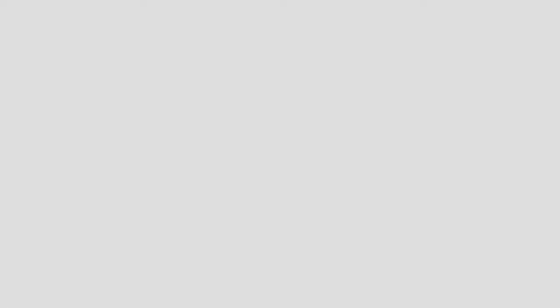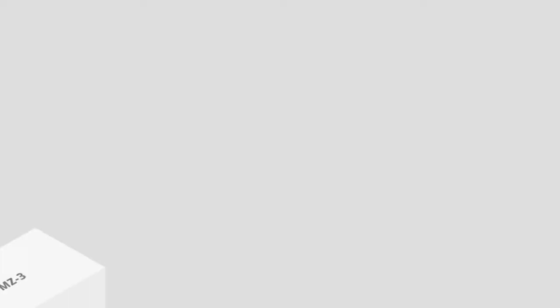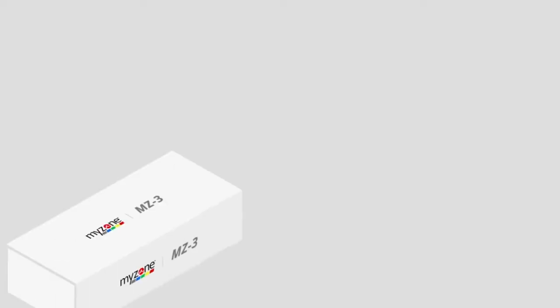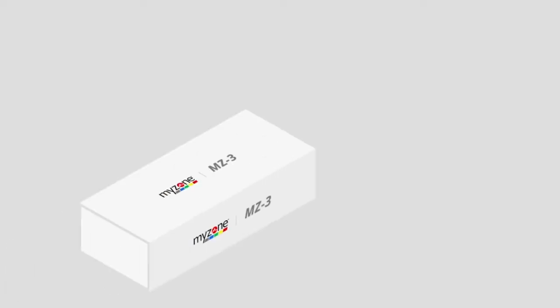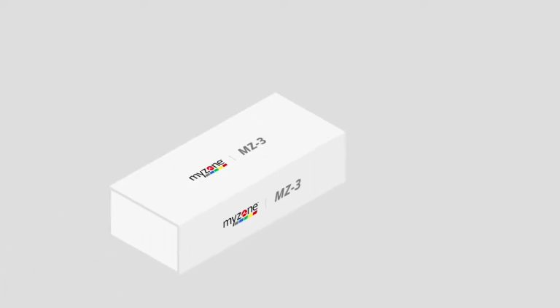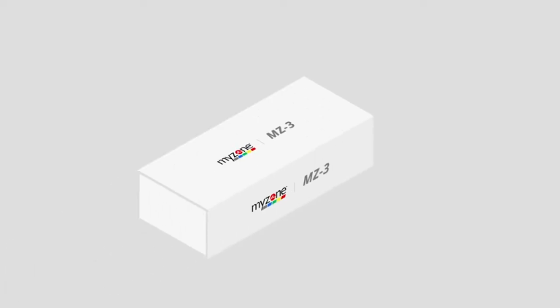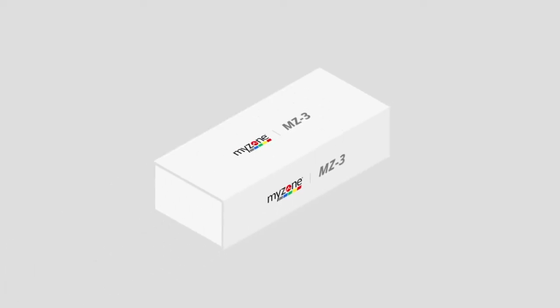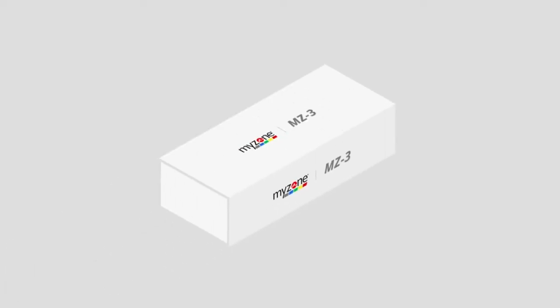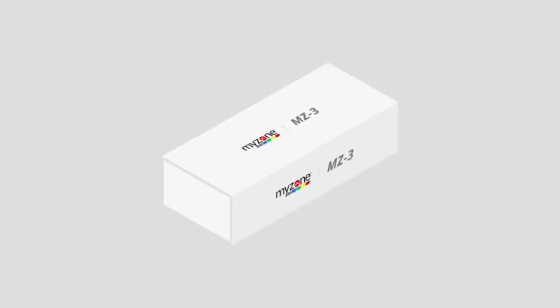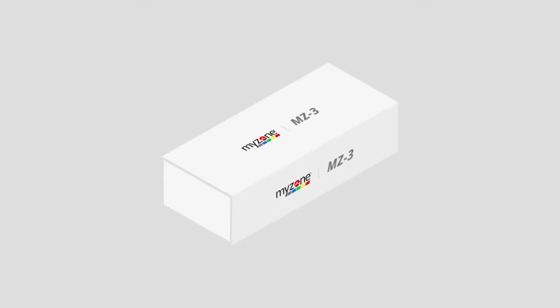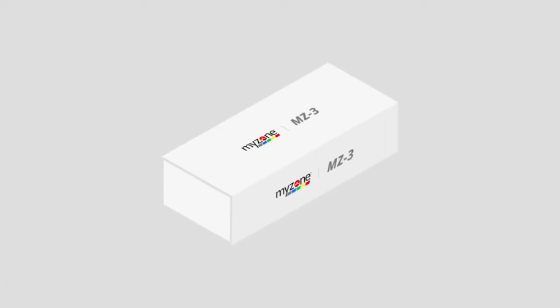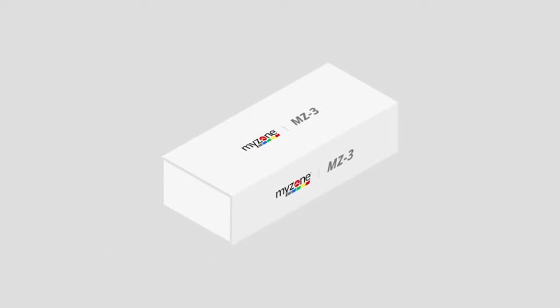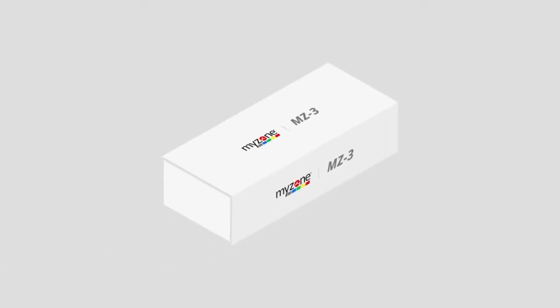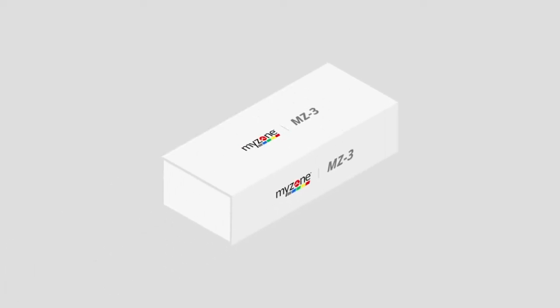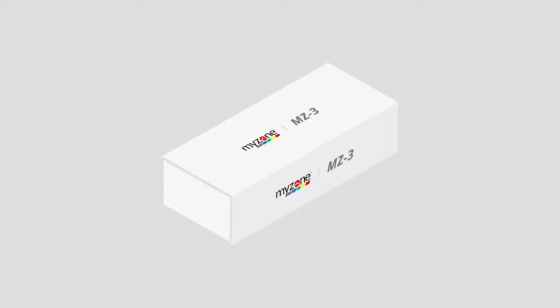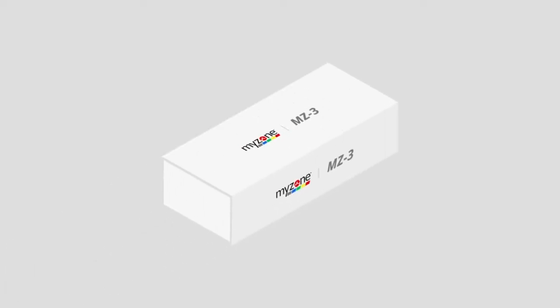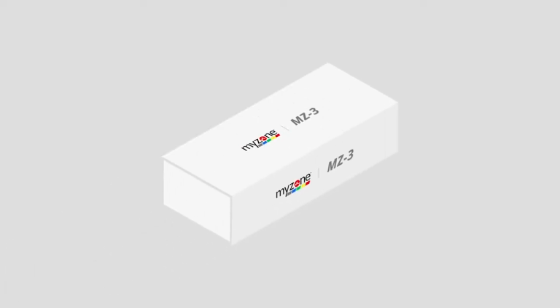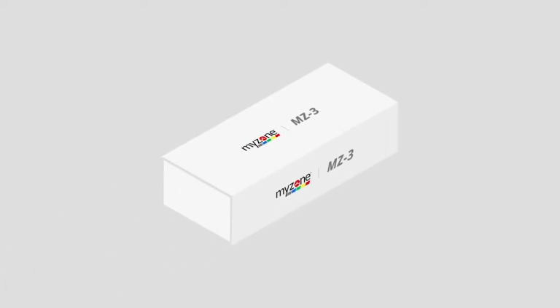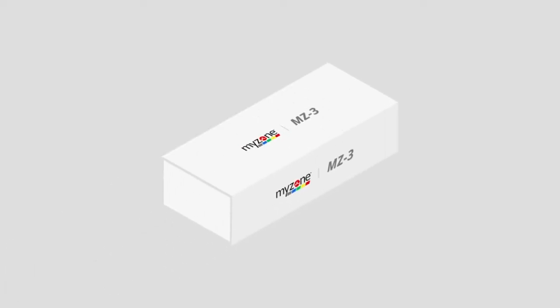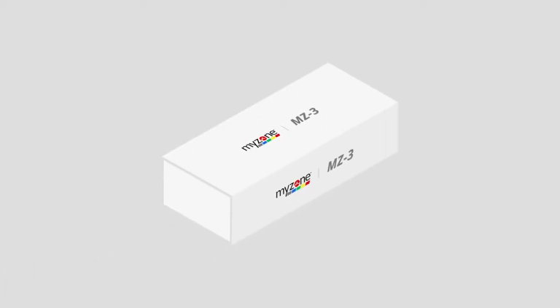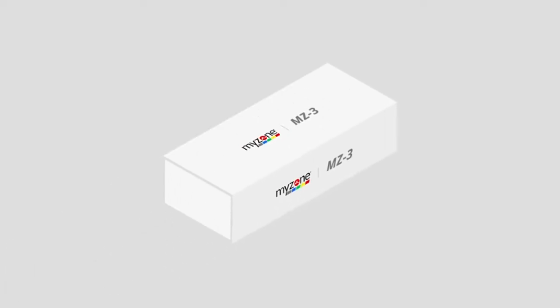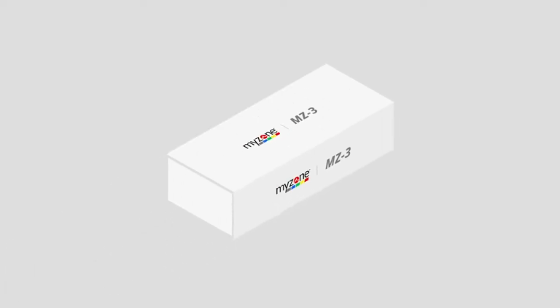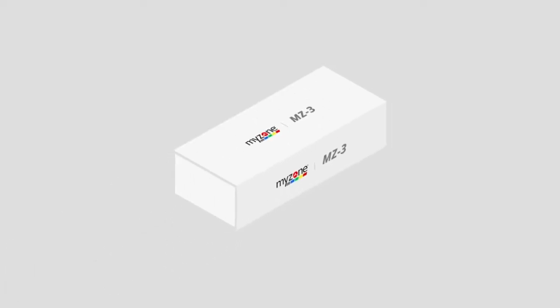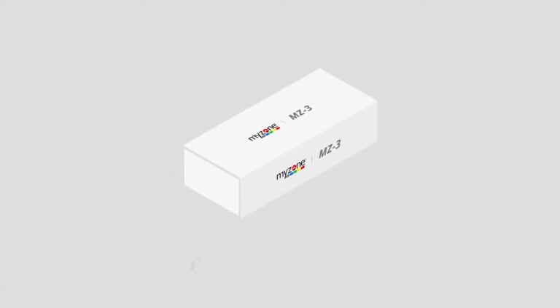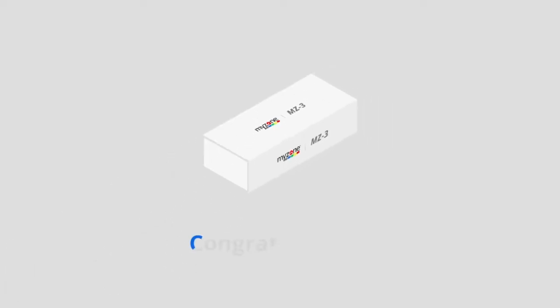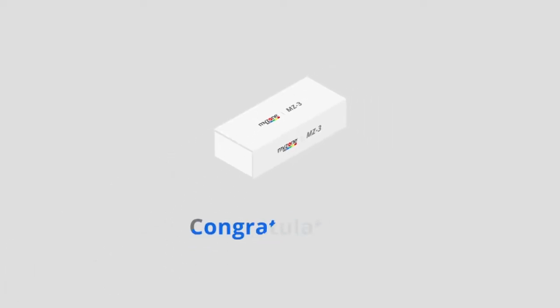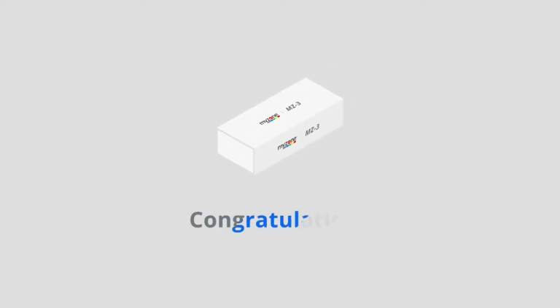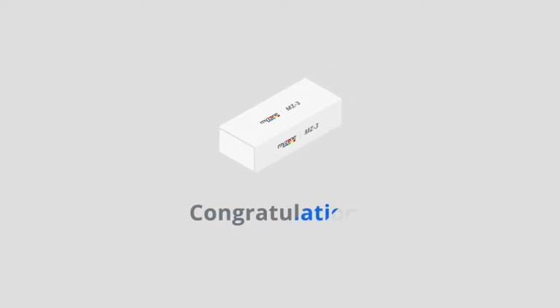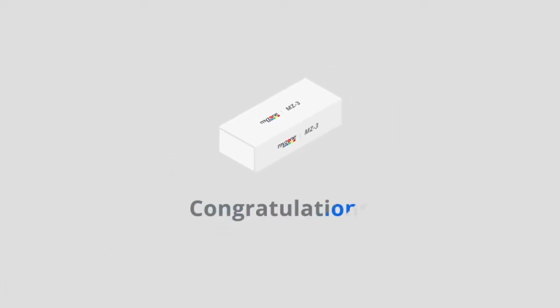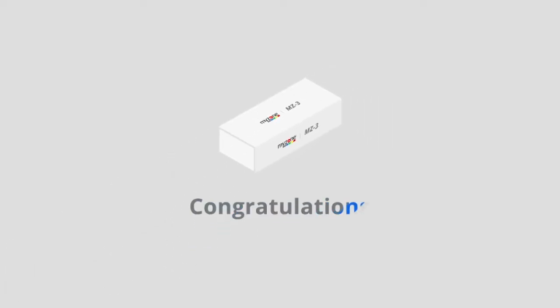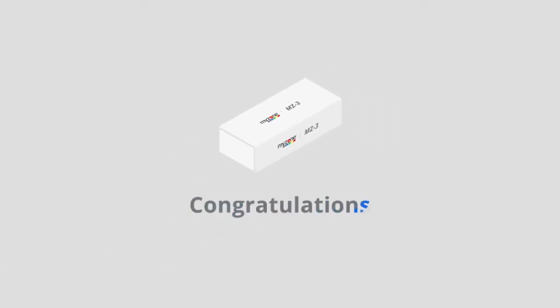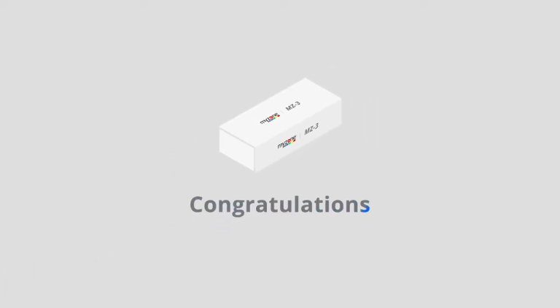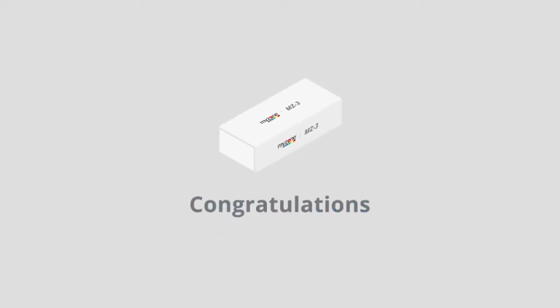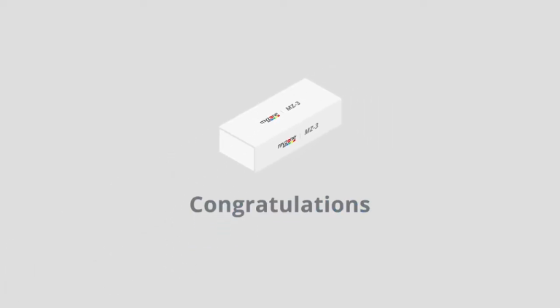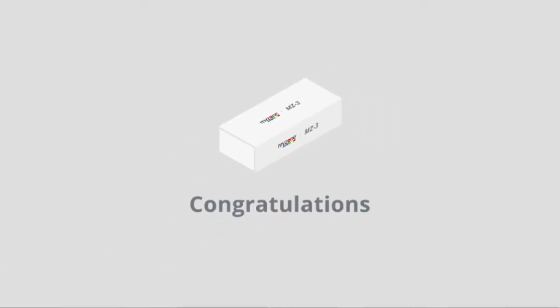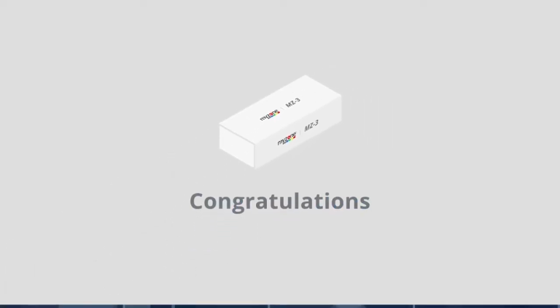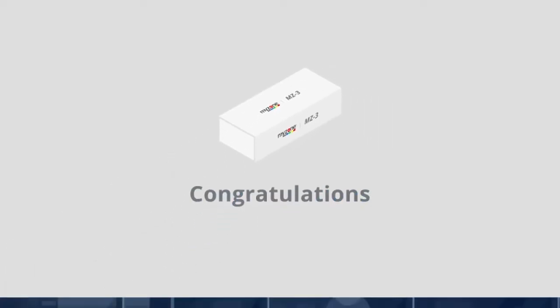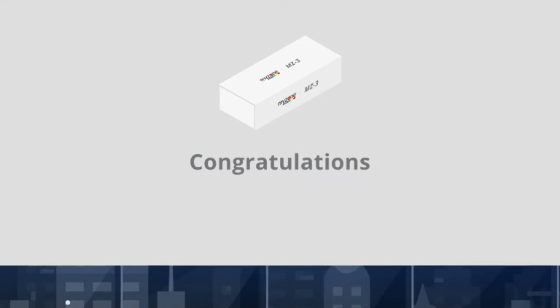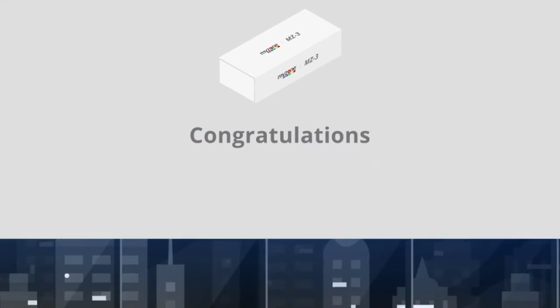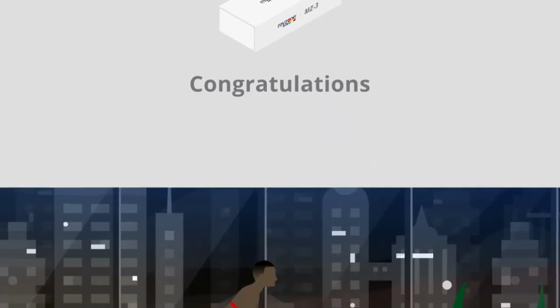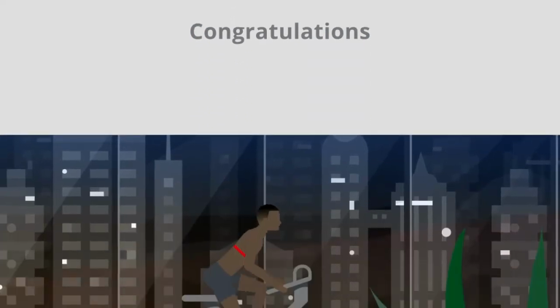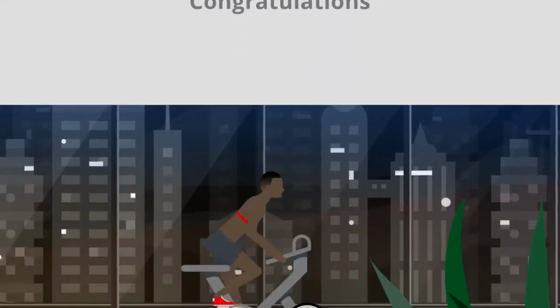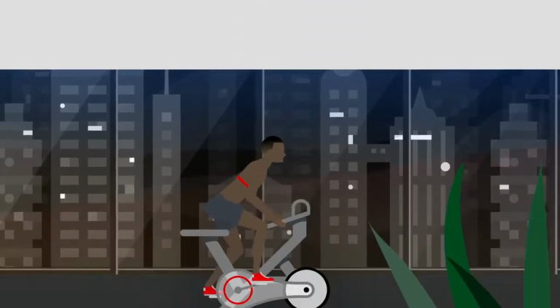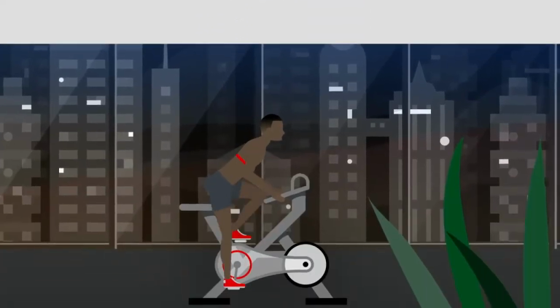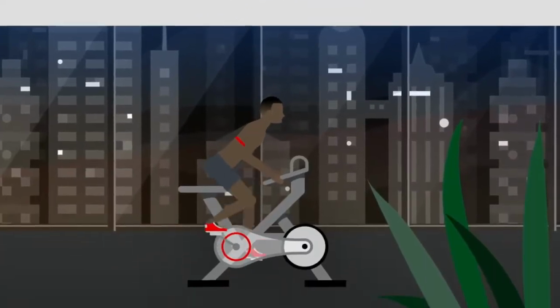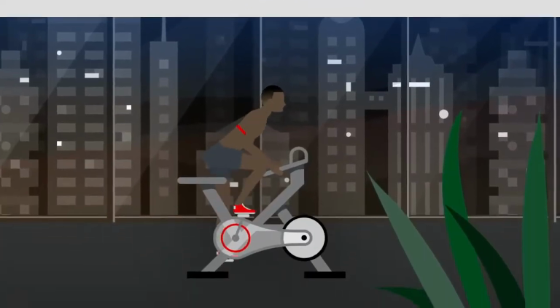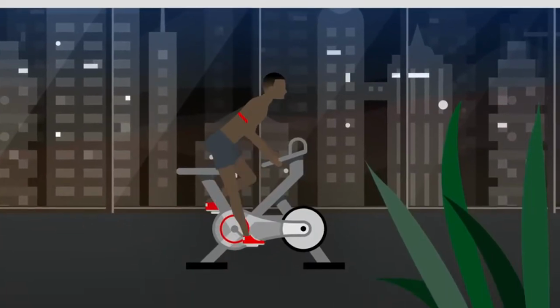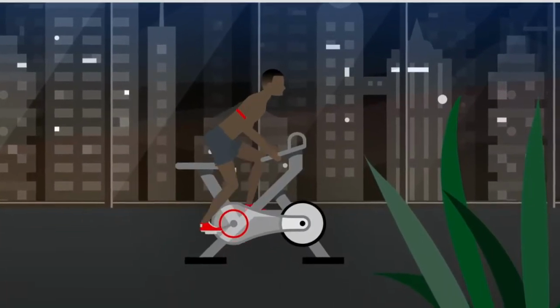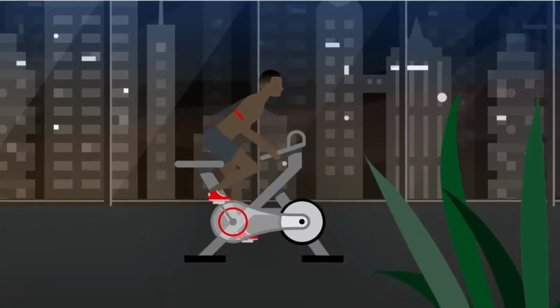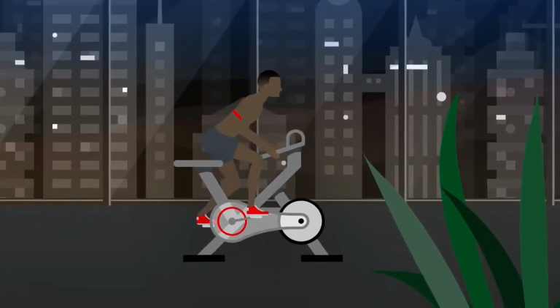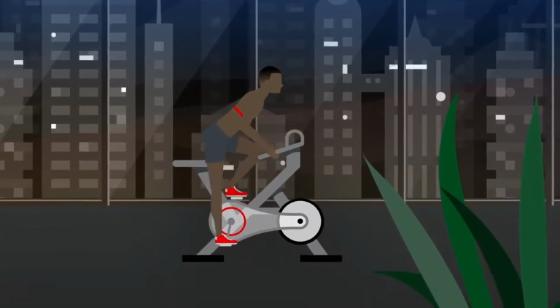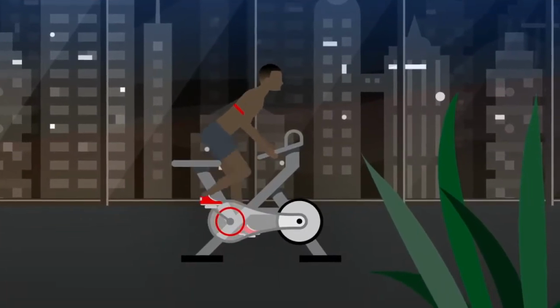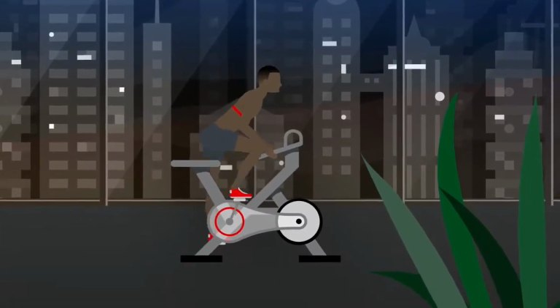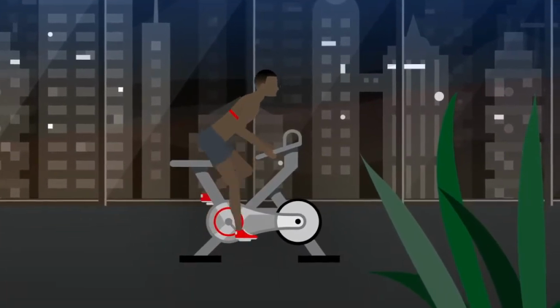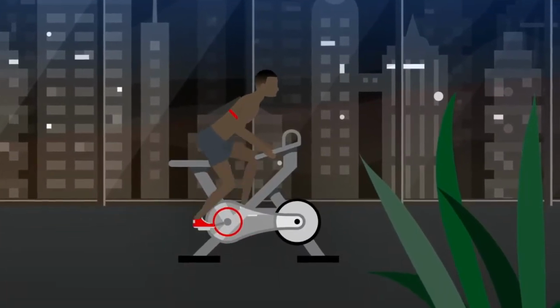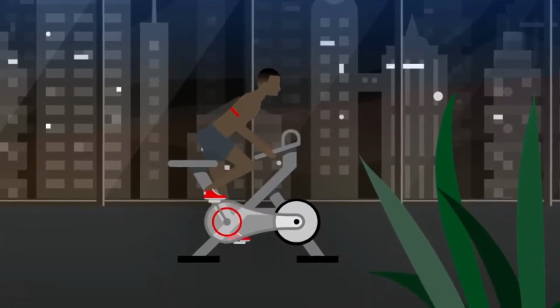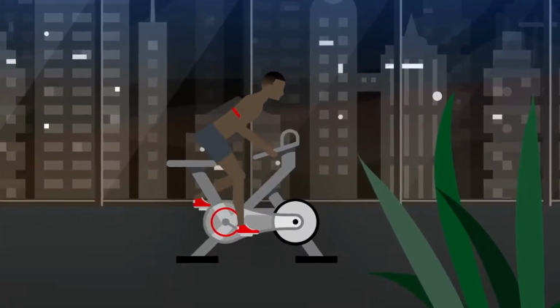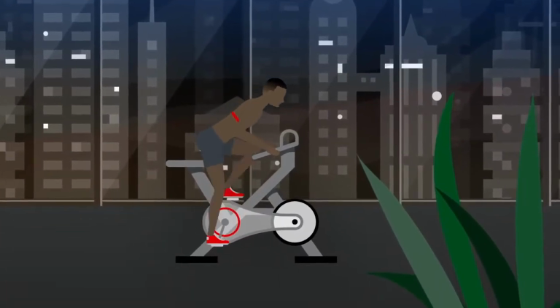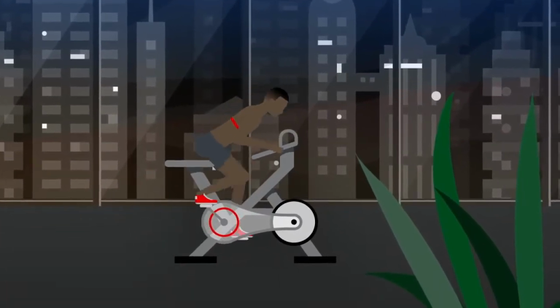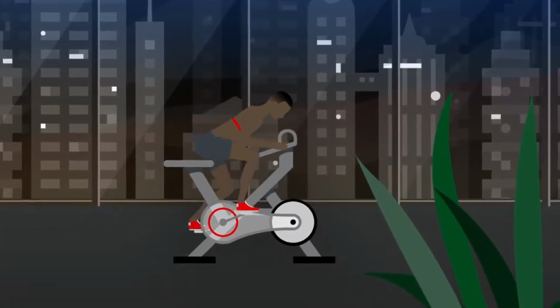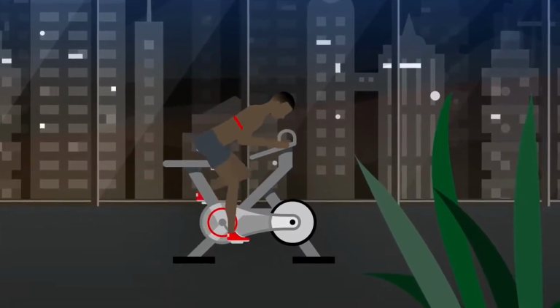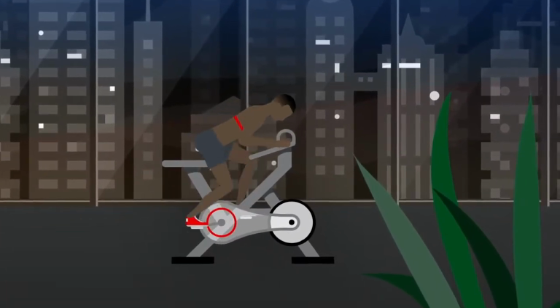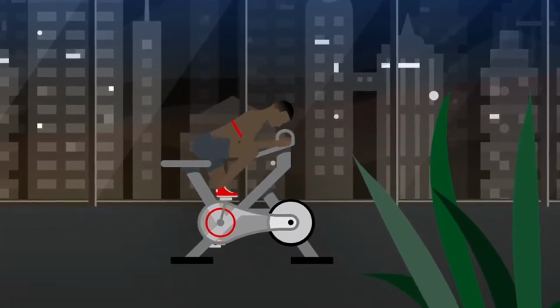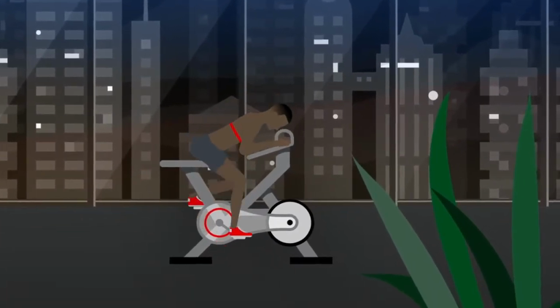Did you just get a MyZone belt? Congratulations! Before you hit the gym, let's make sure you're wearing it correctly.